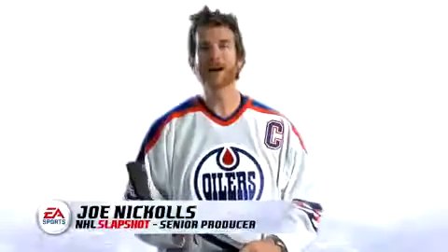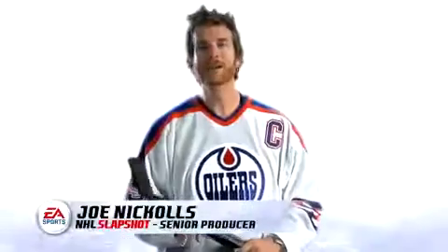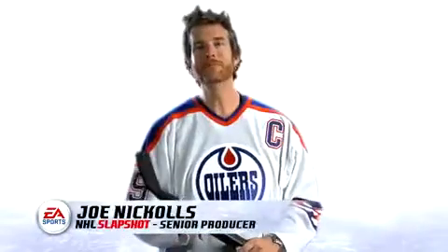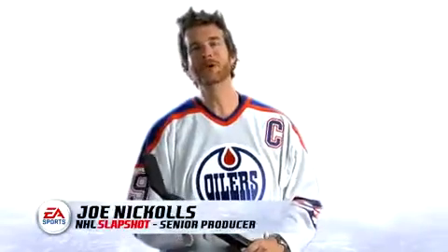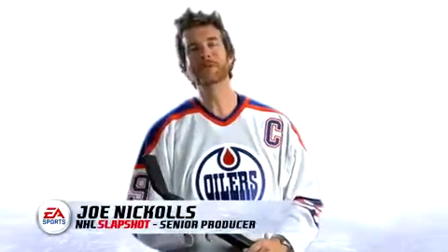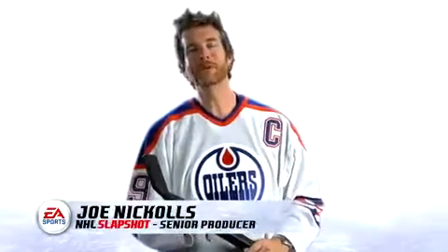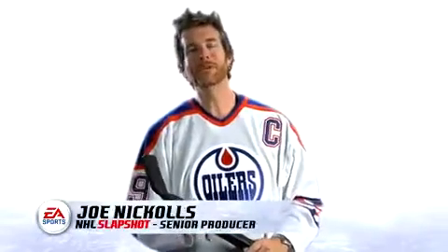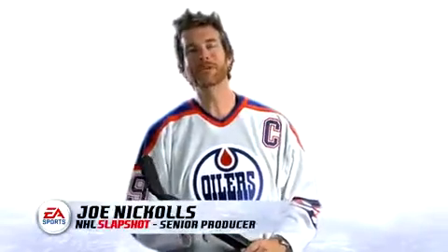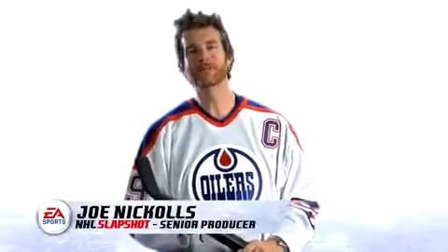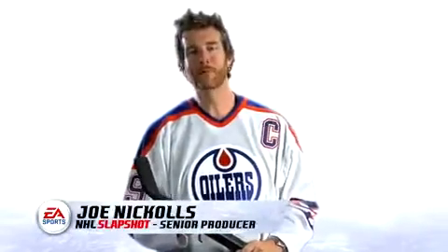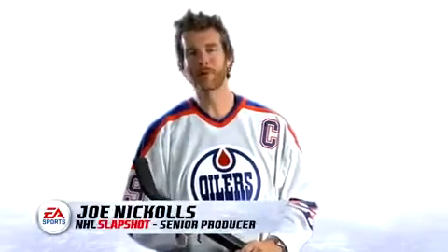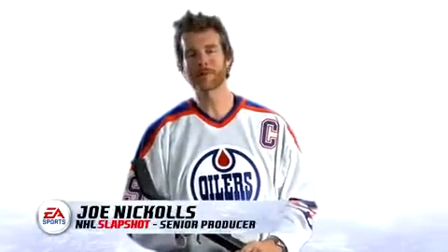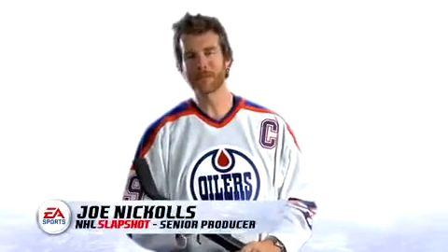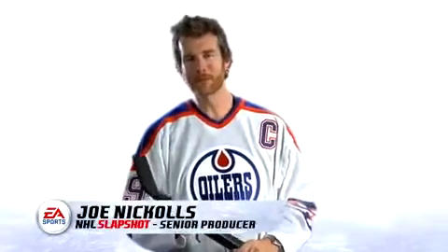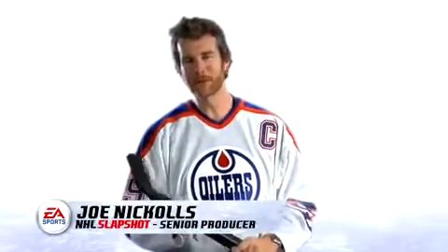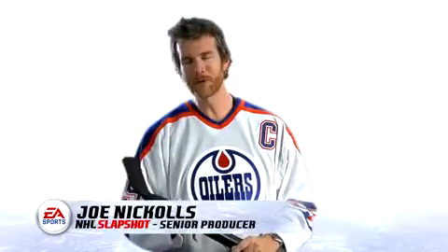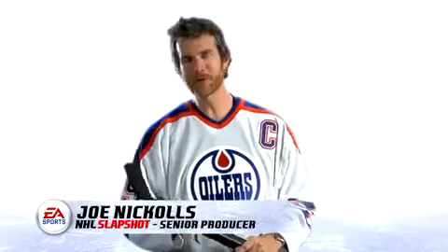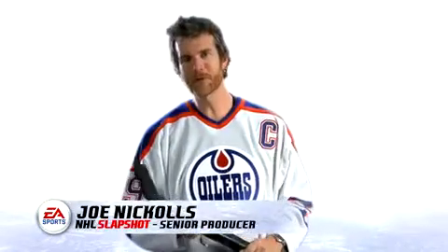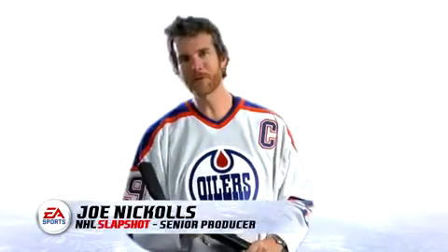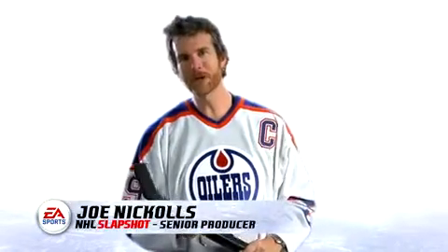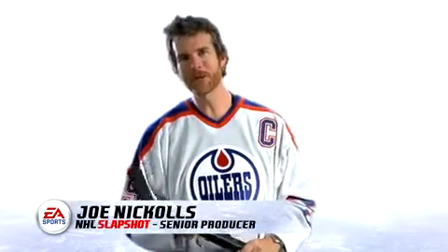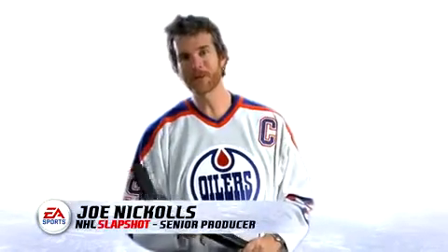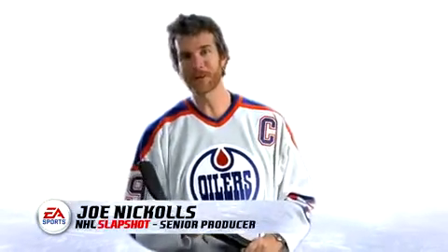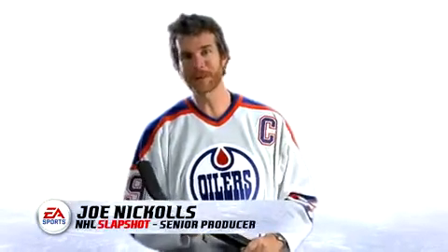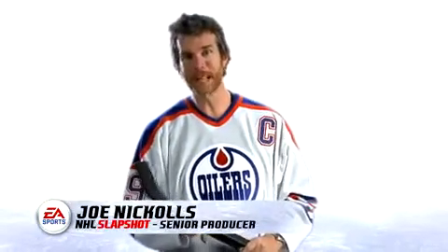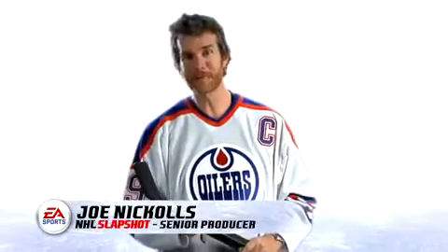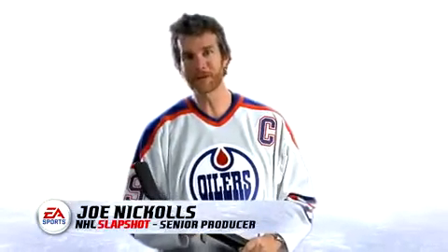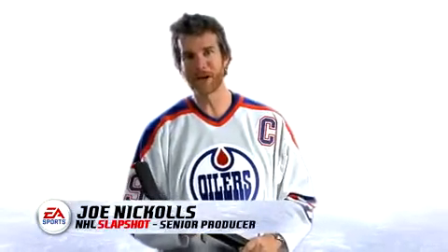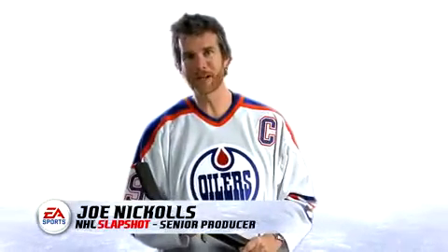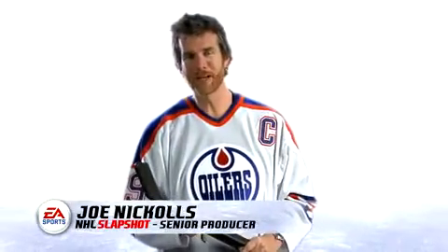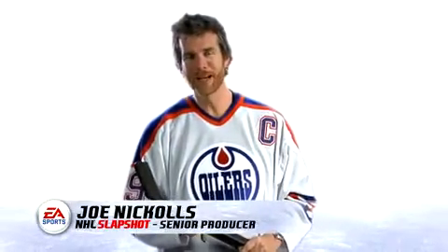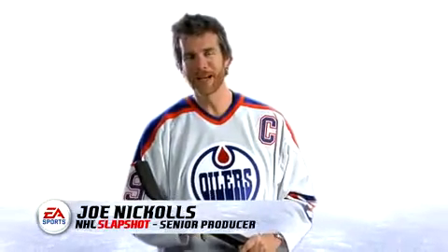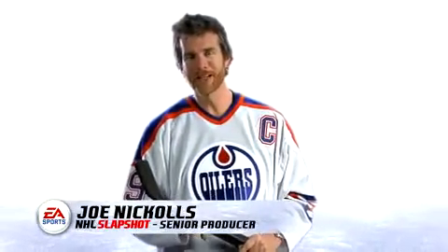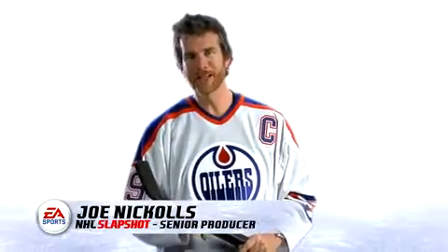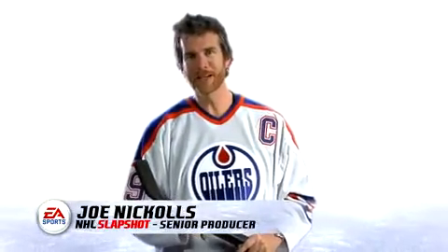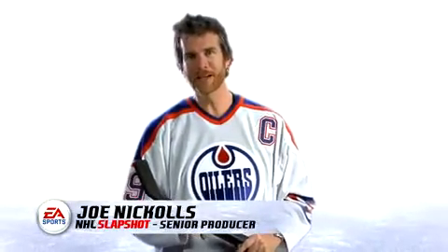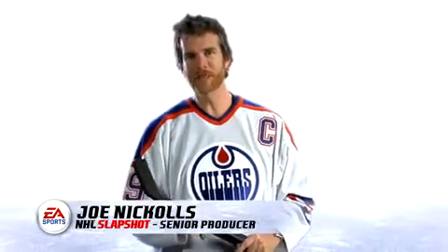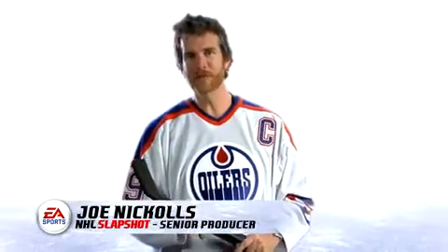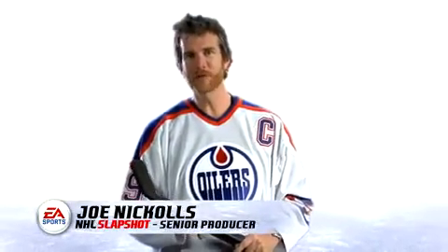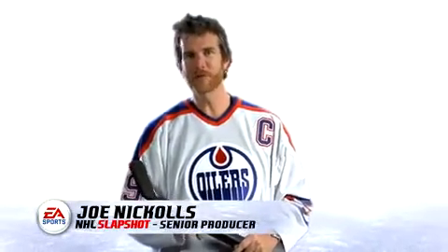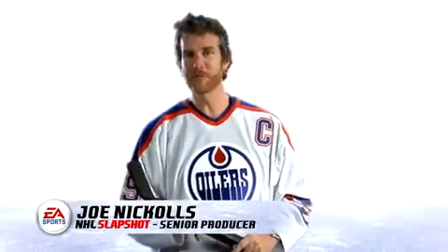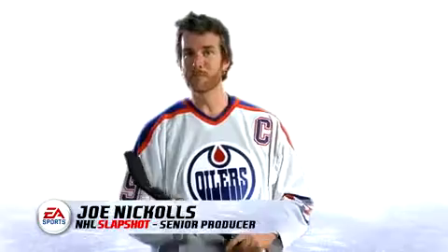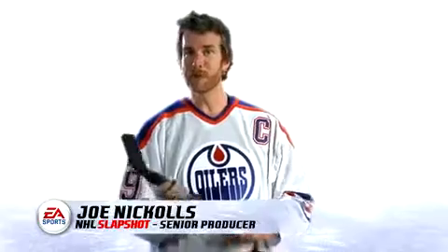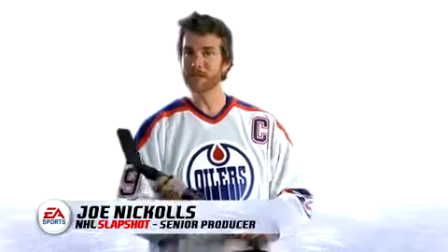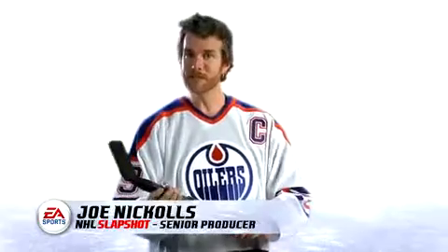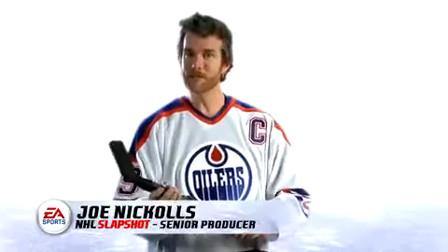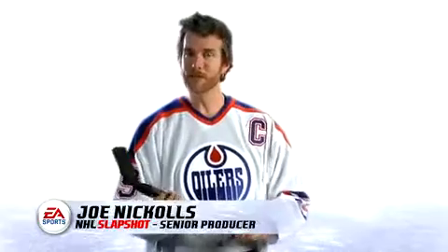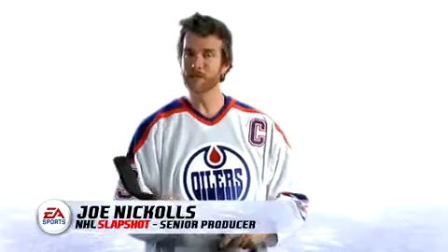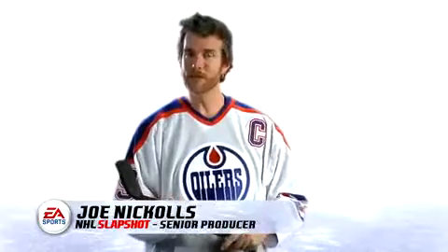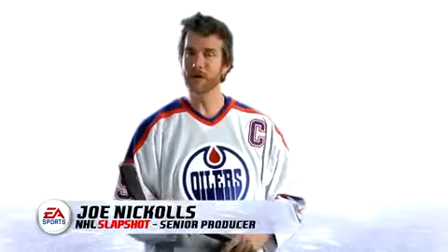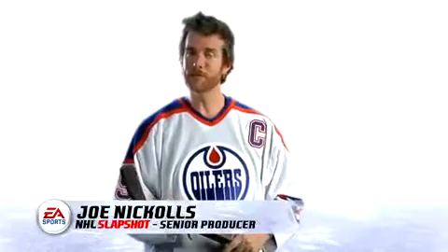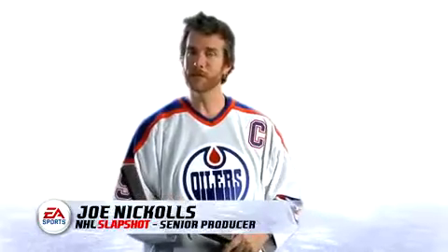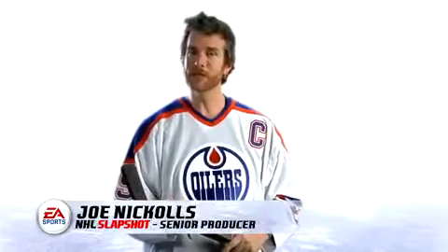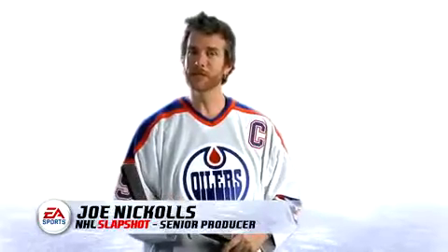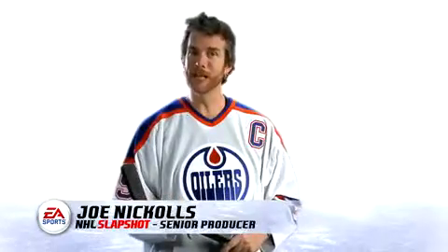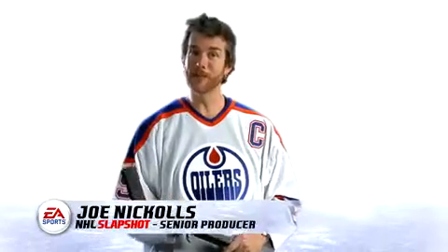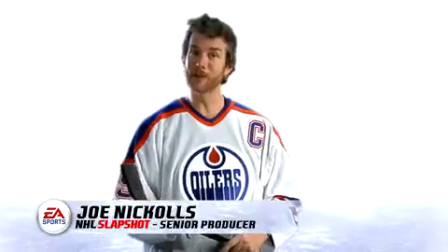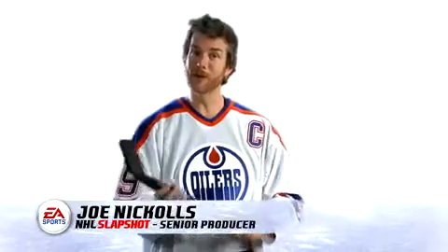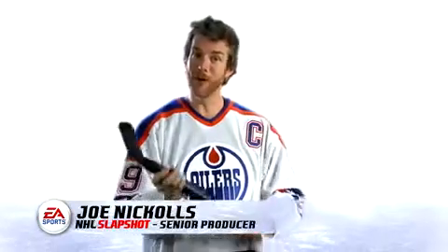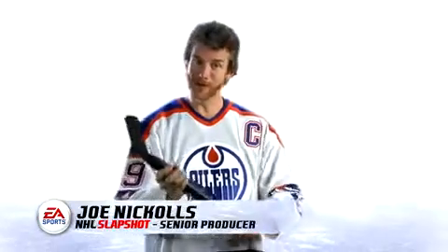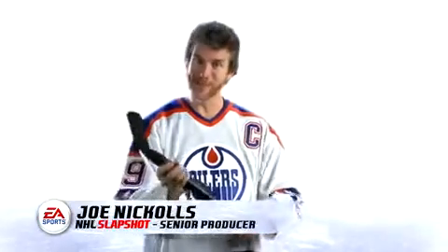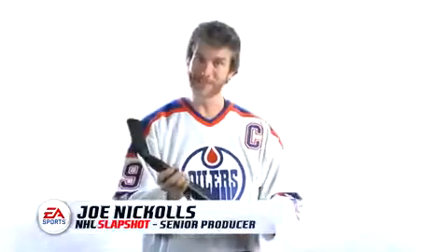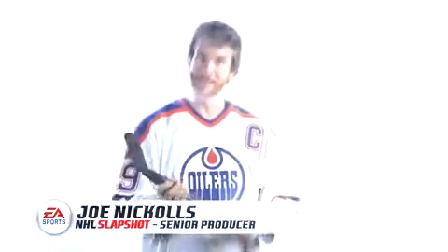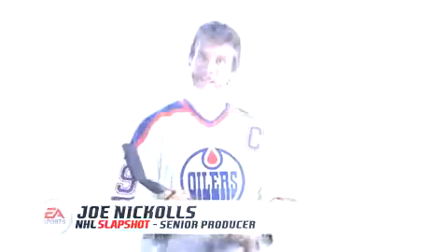I'm the producer for NHL Slapshot, and today I'm going to show you some basic moves on how to play the game with our hockey stick.